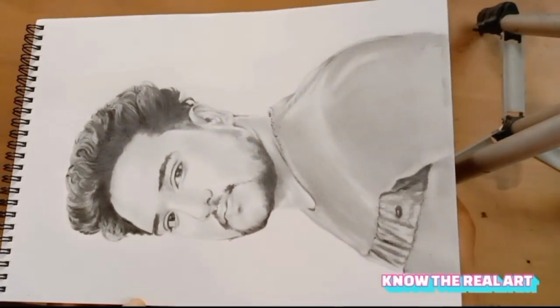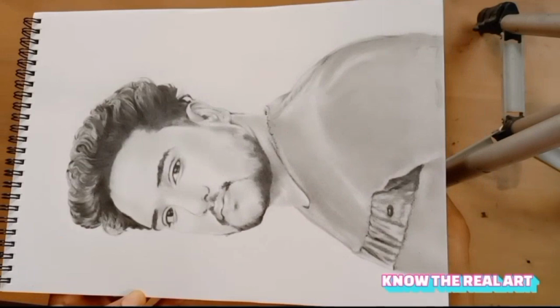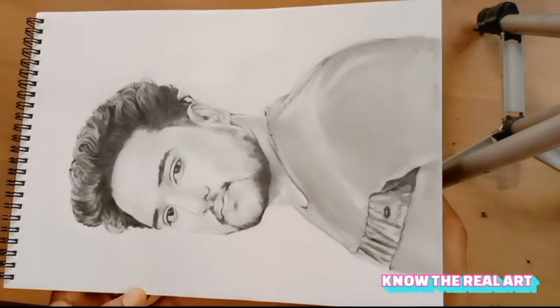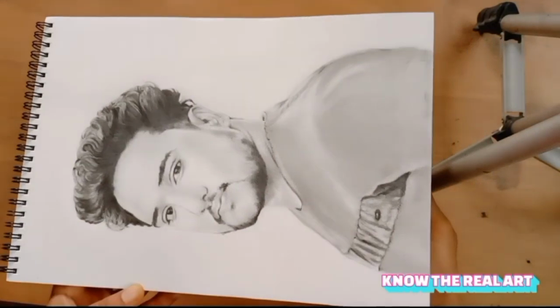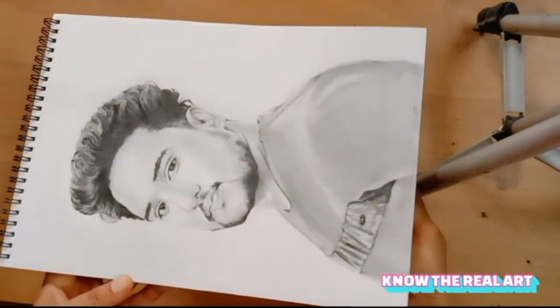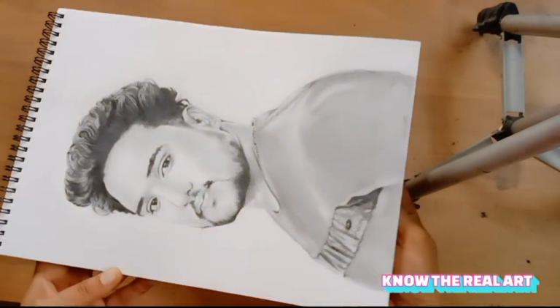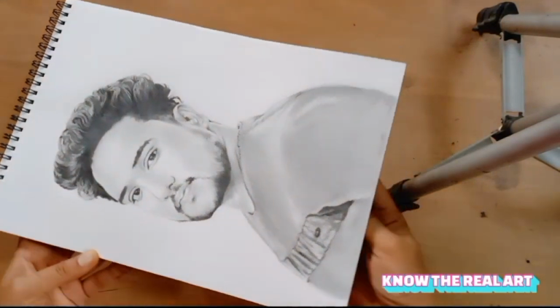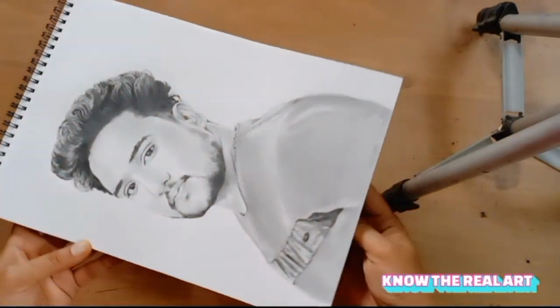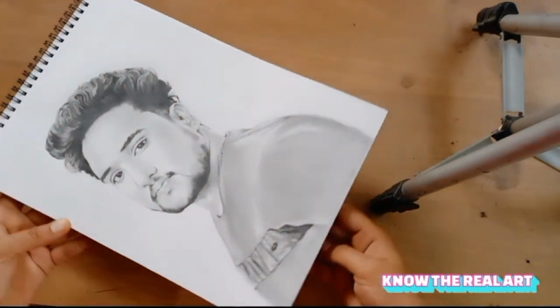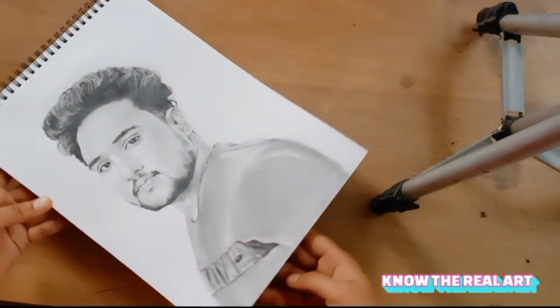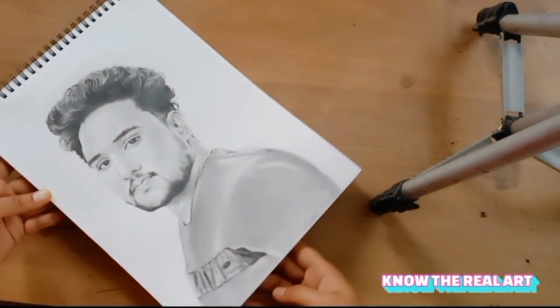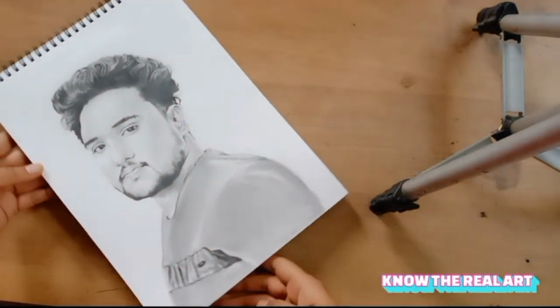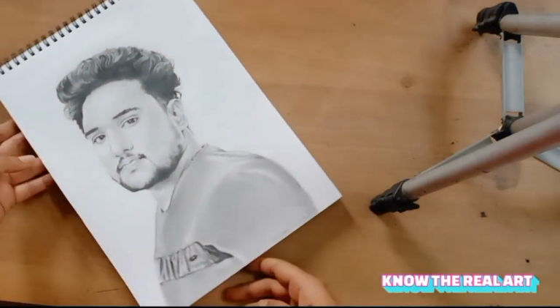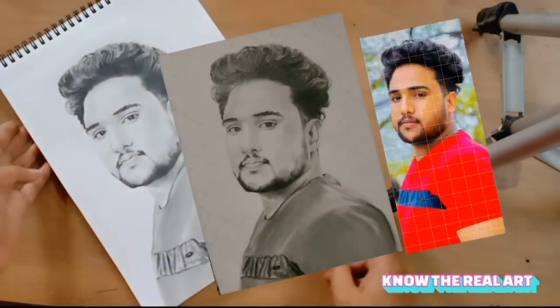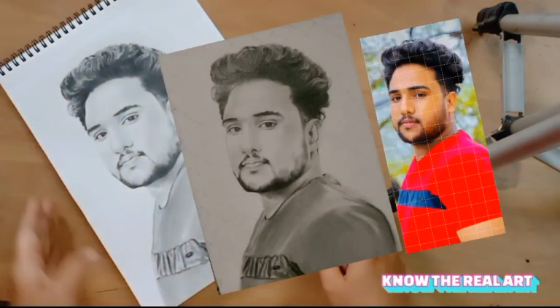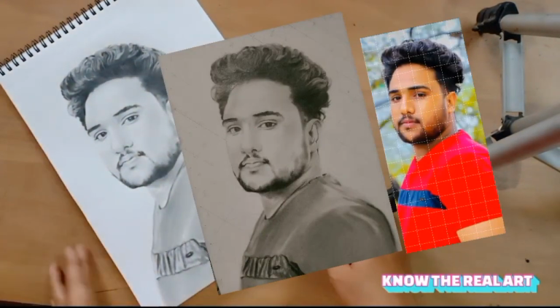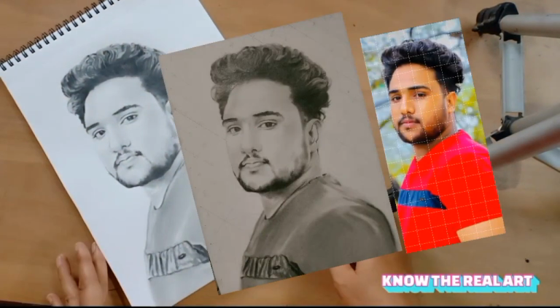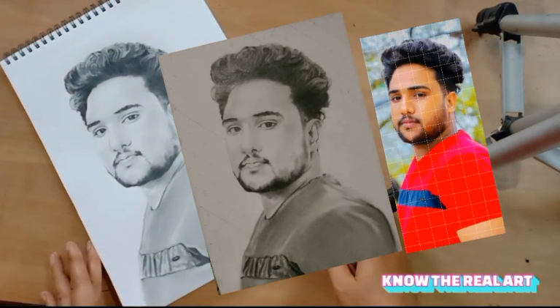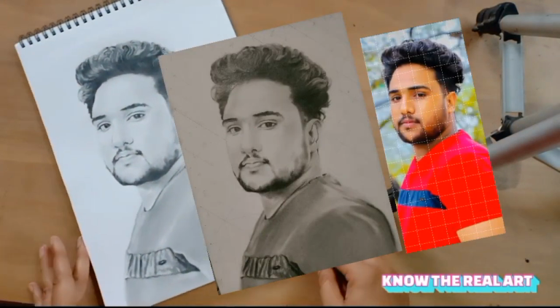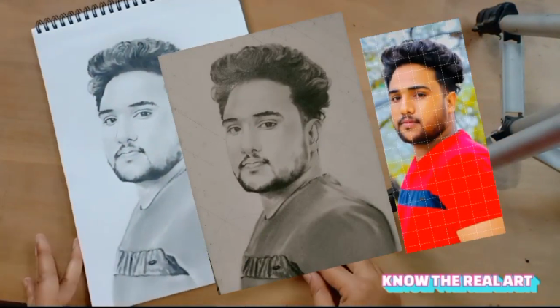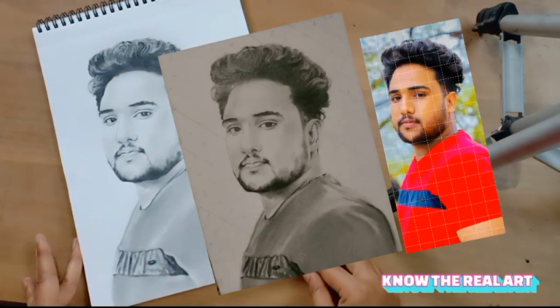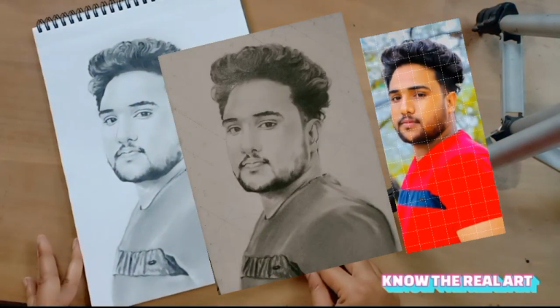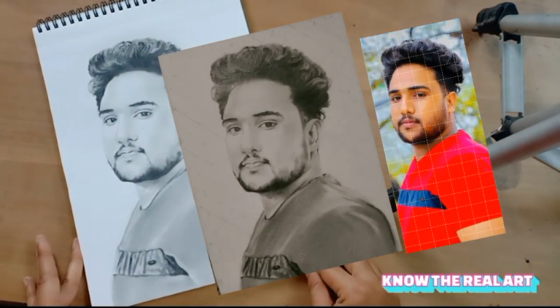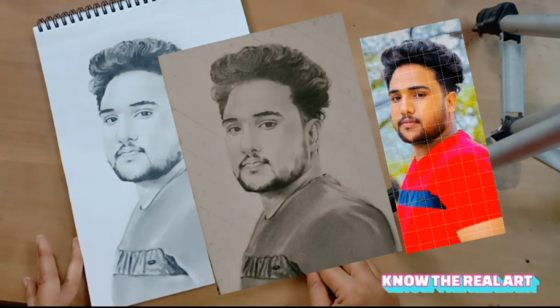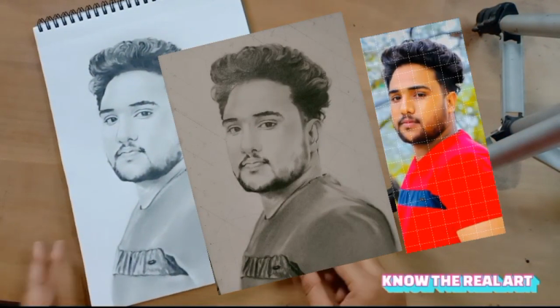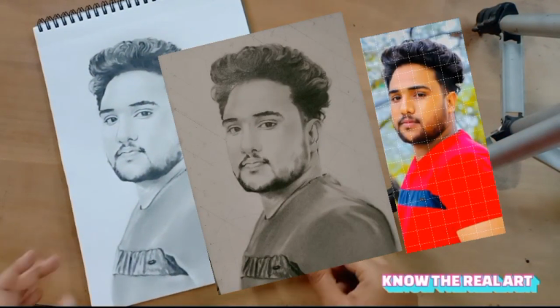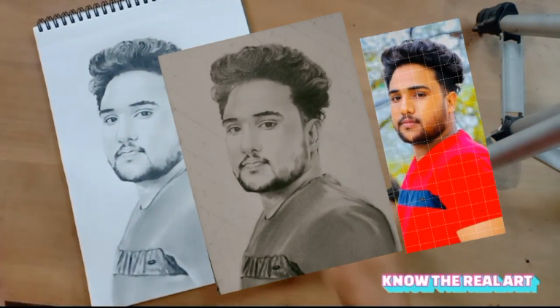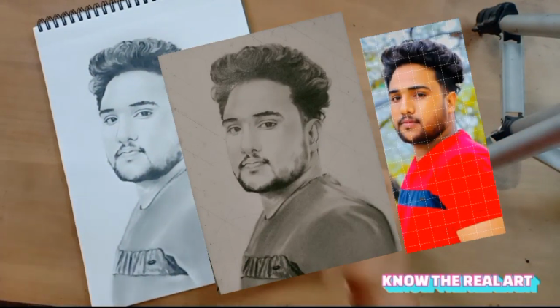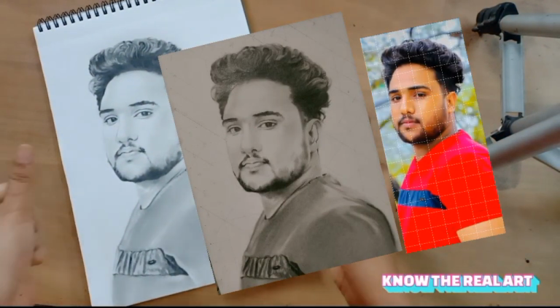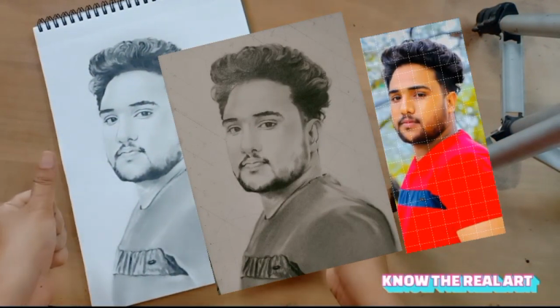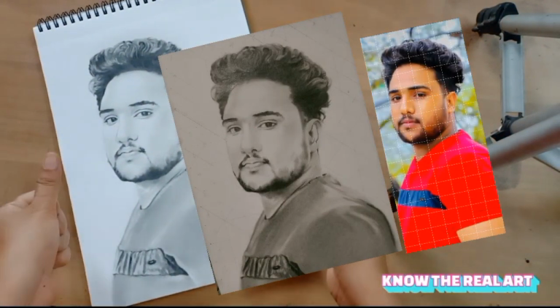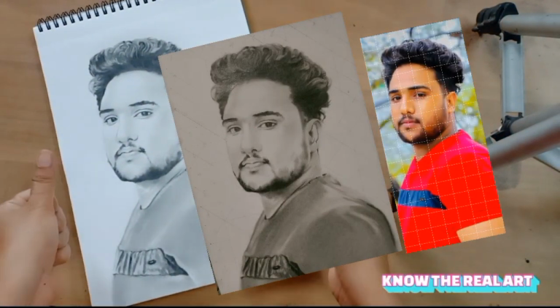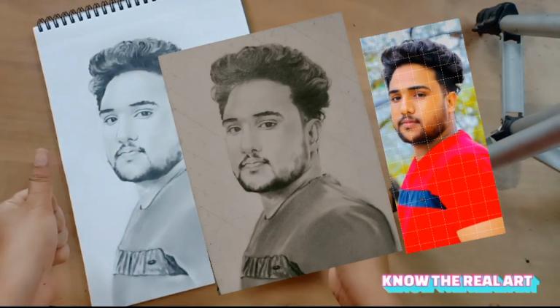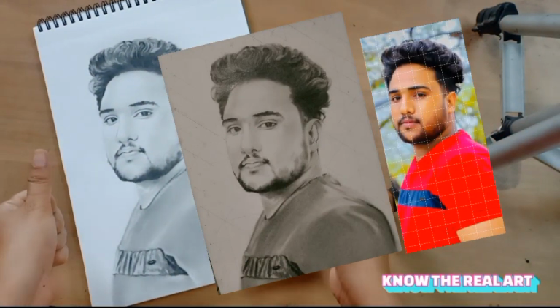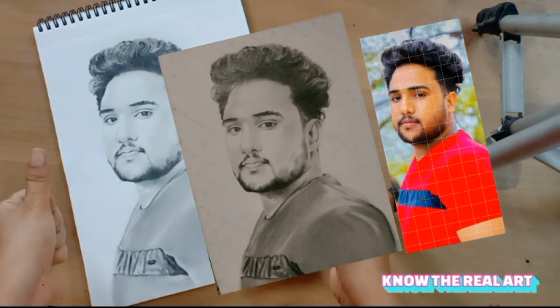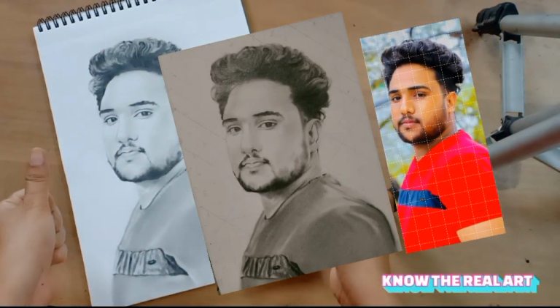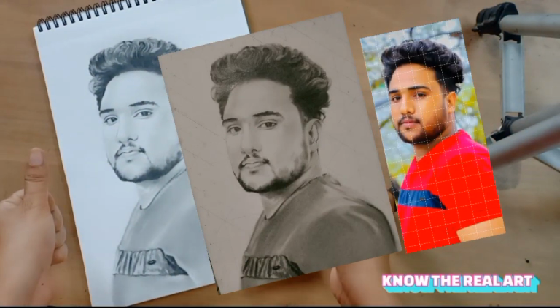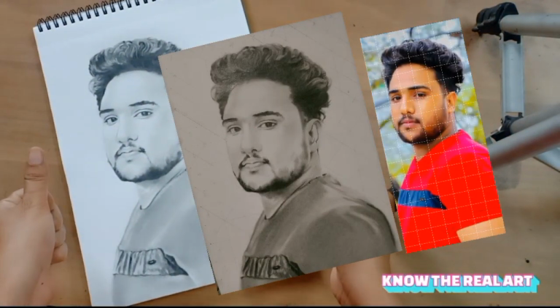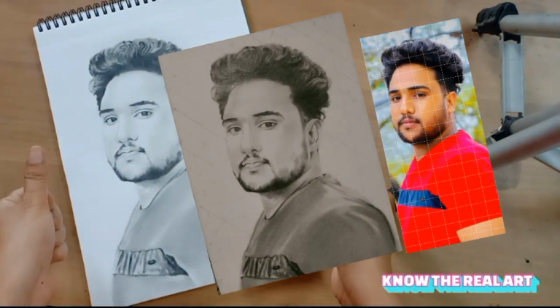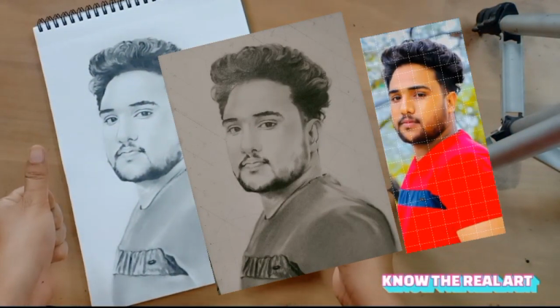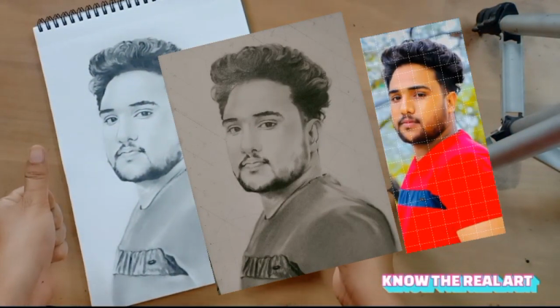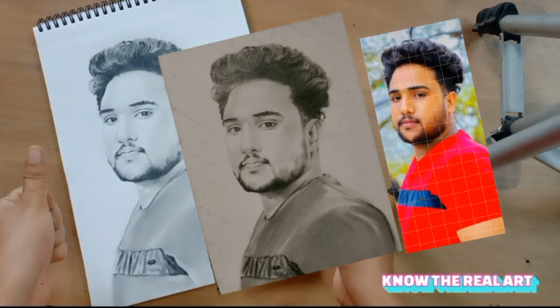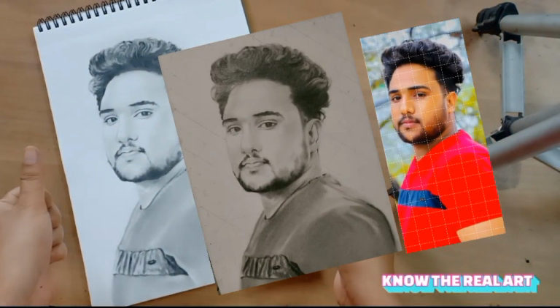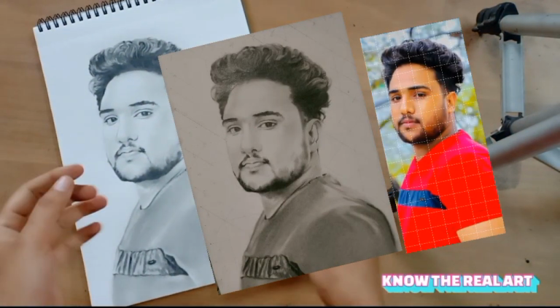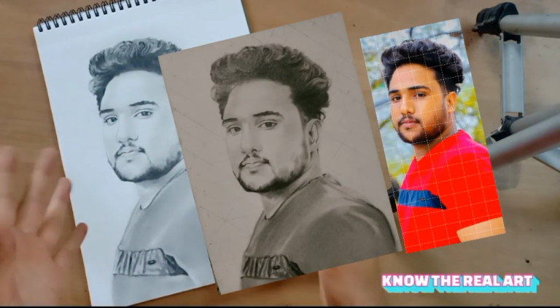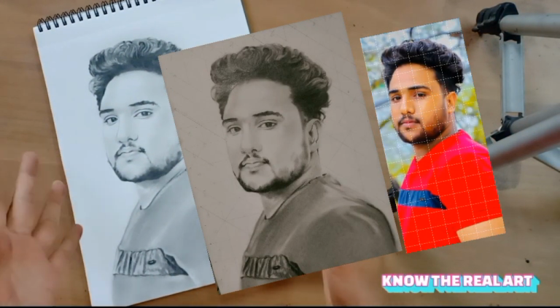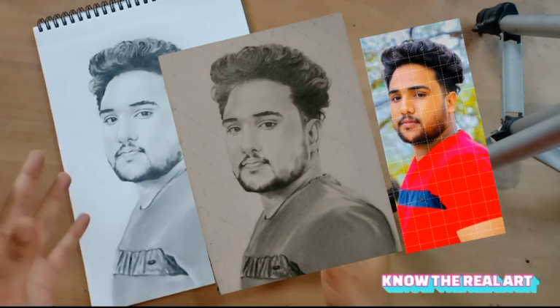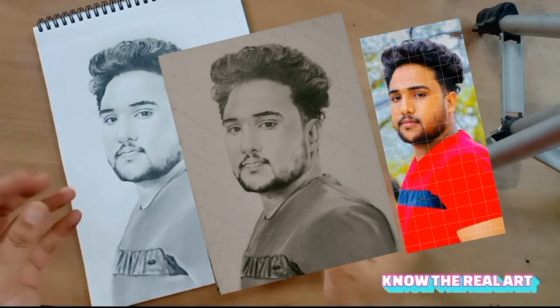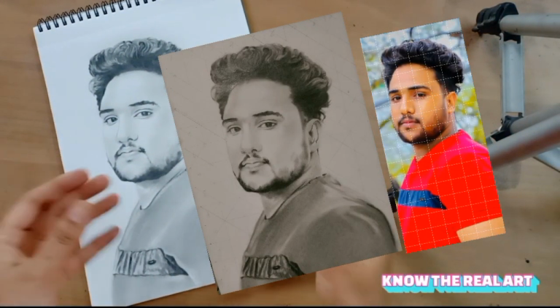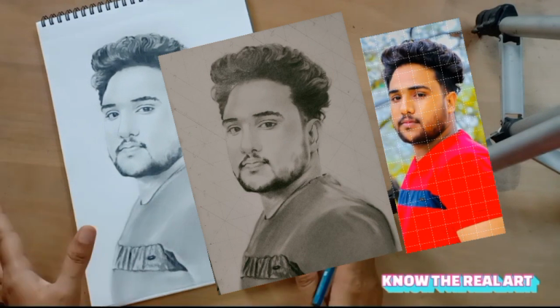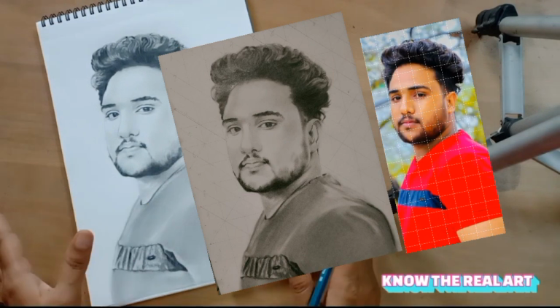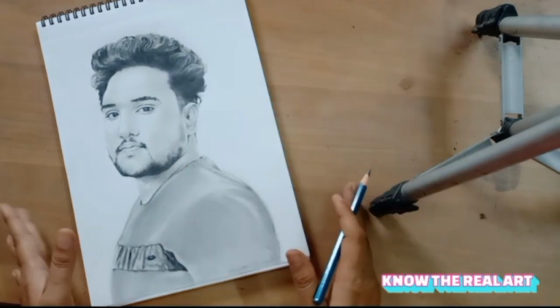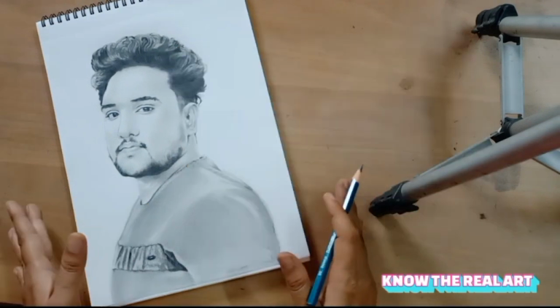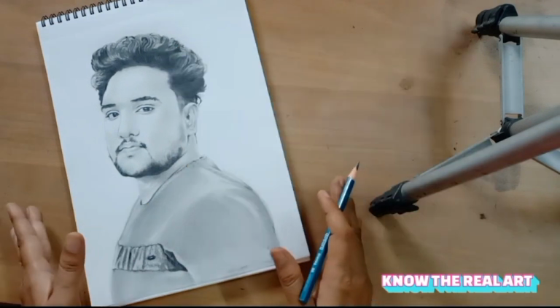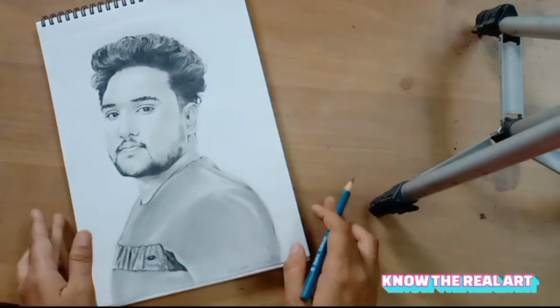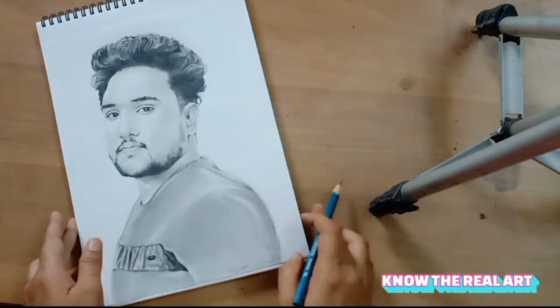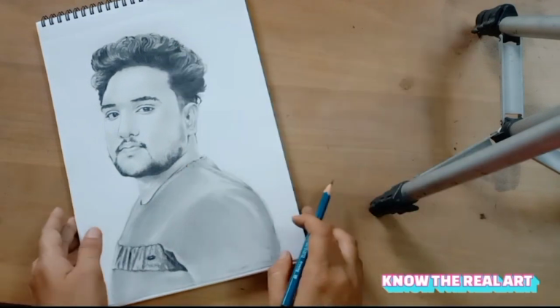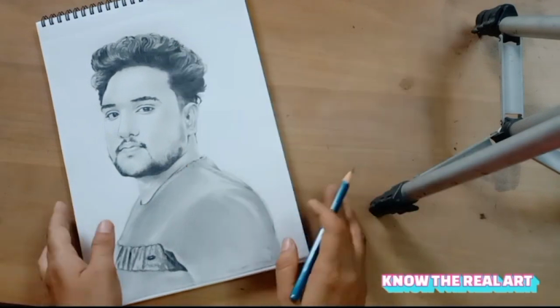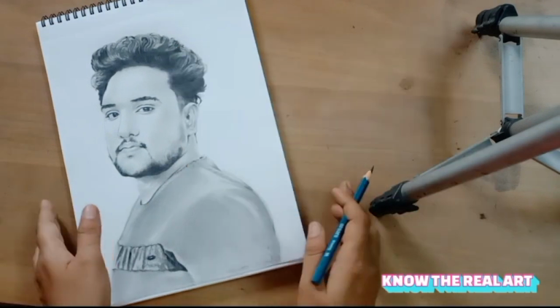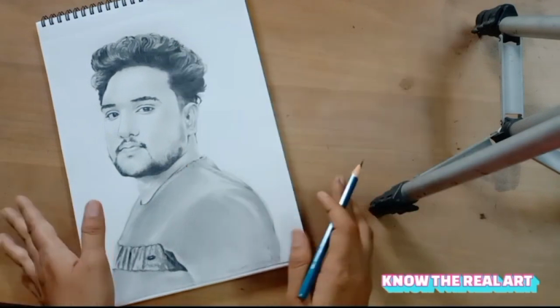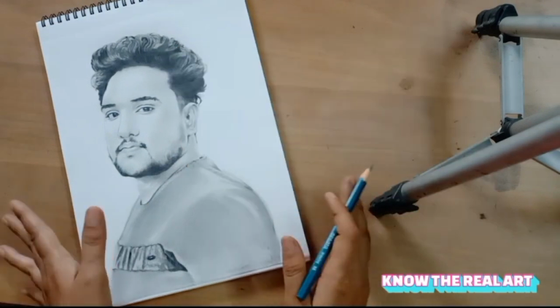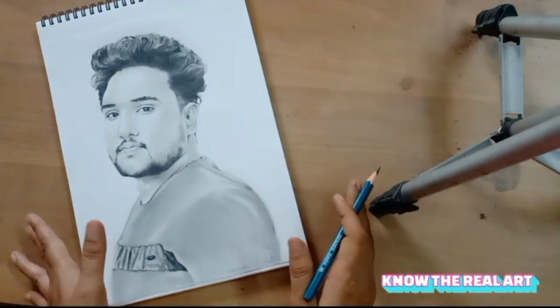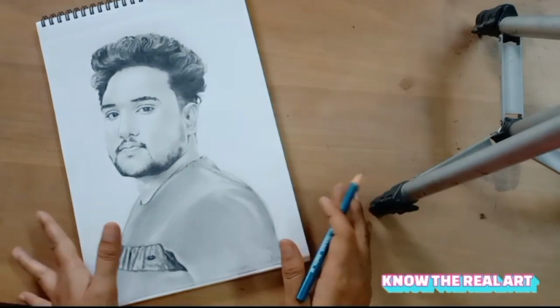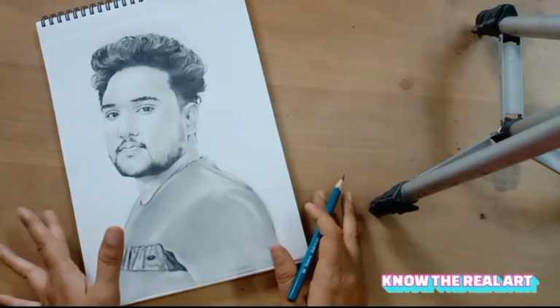Finally this sketch is completed — please check it and comment how it has turned out. Hey guys, अगर आप भी अपना या आपके अपनों का pencil sketch बनवाना चाहते हैं, वो भी free of cost...